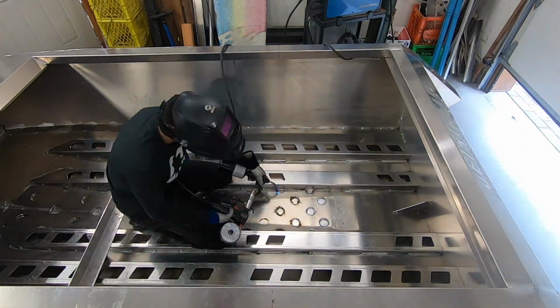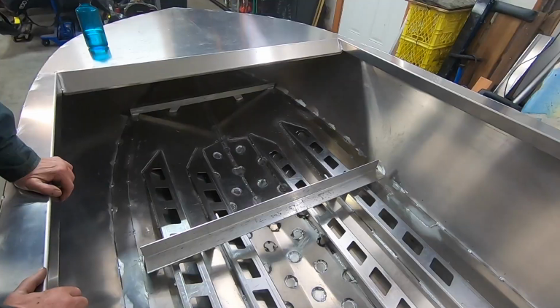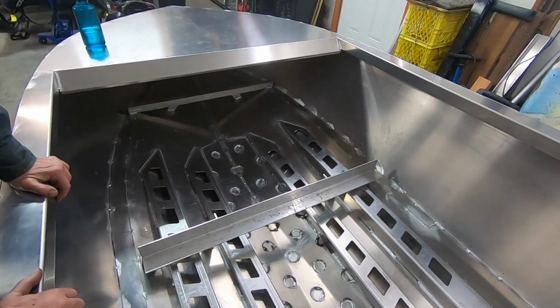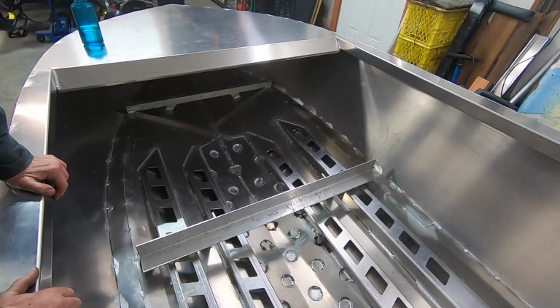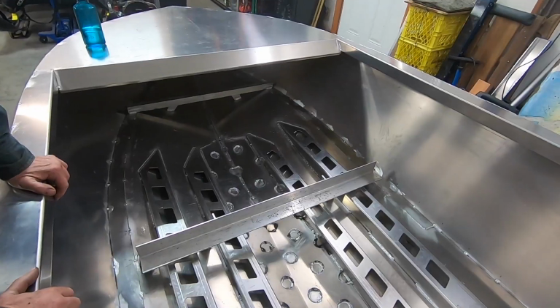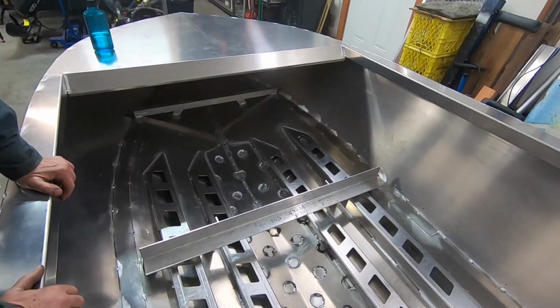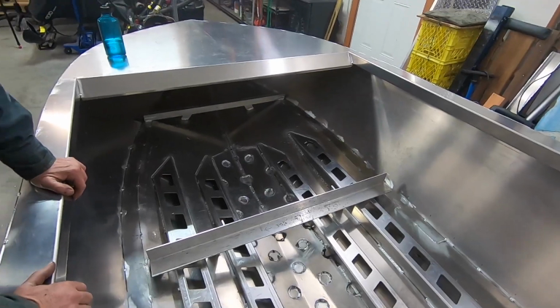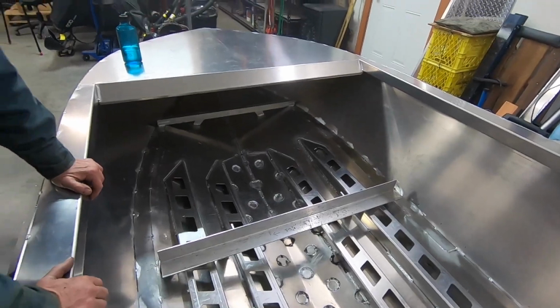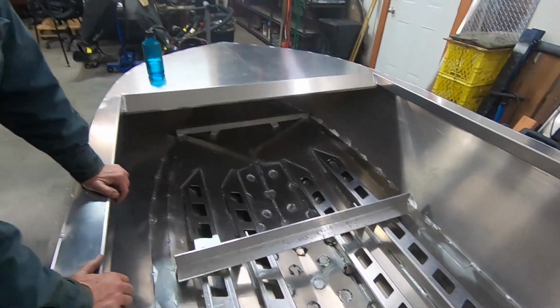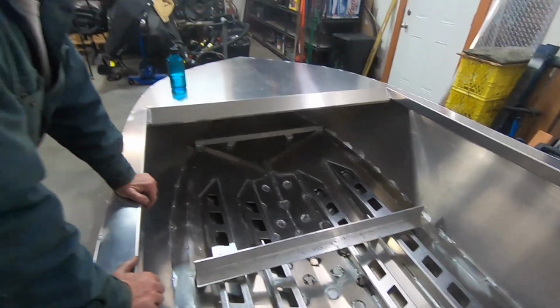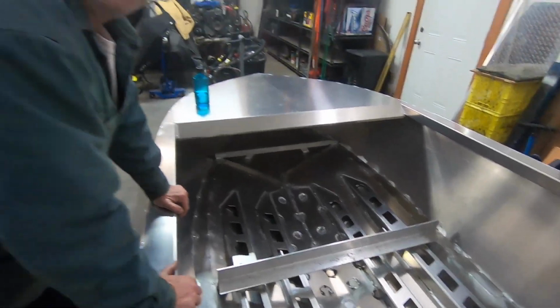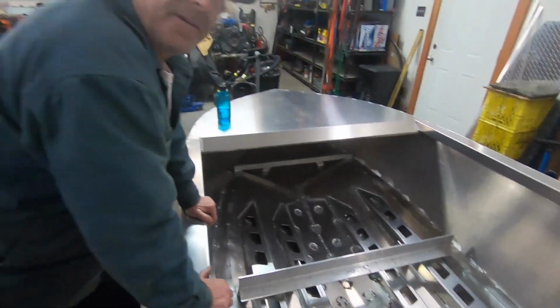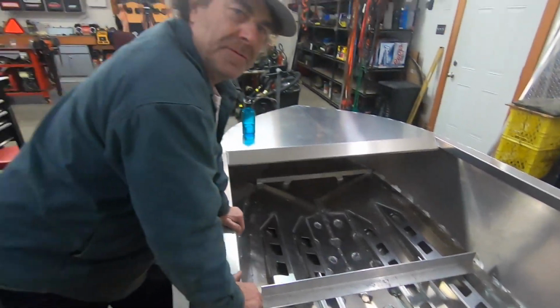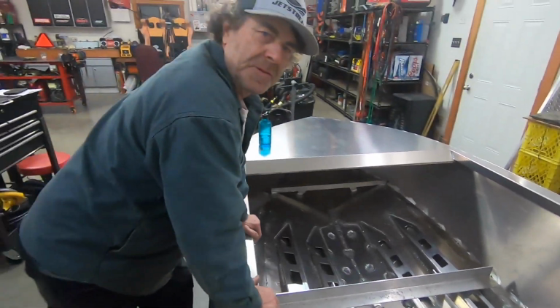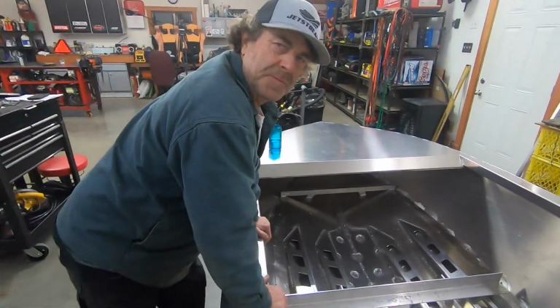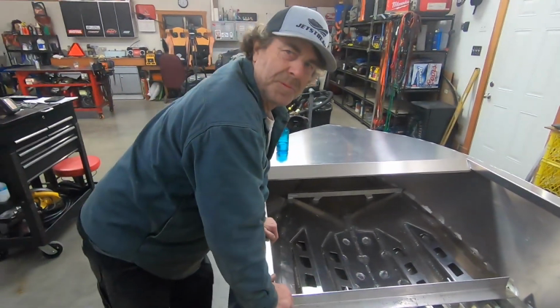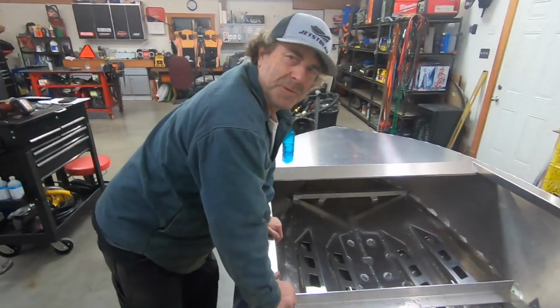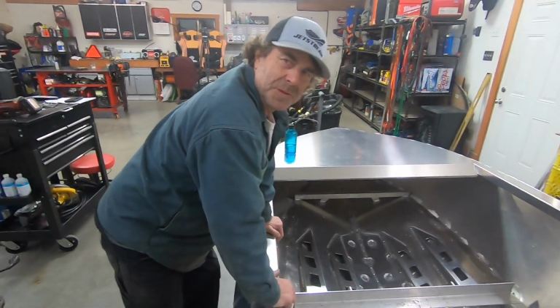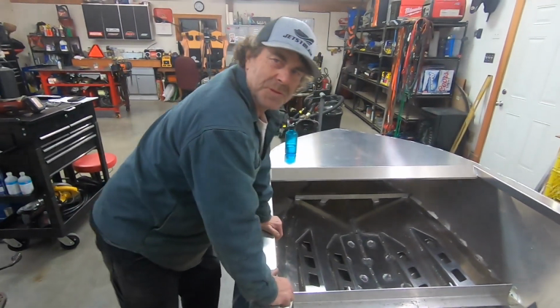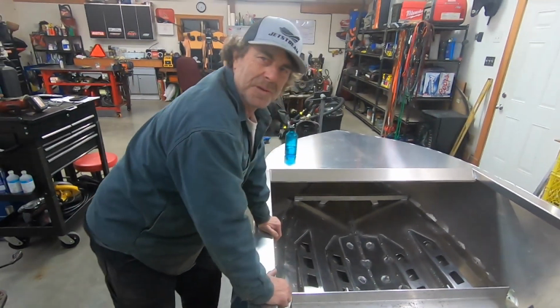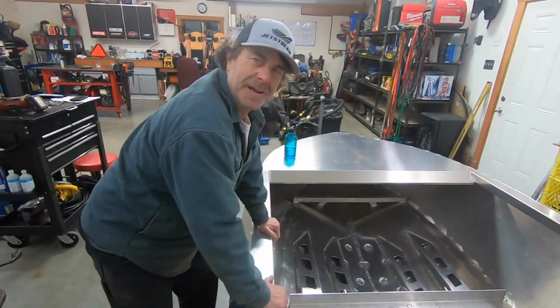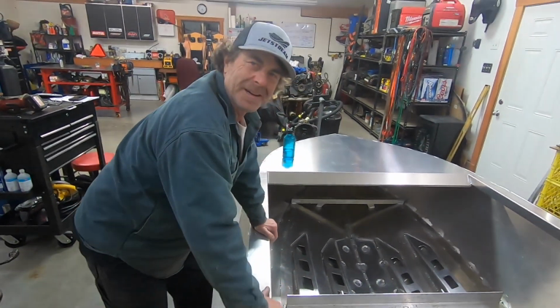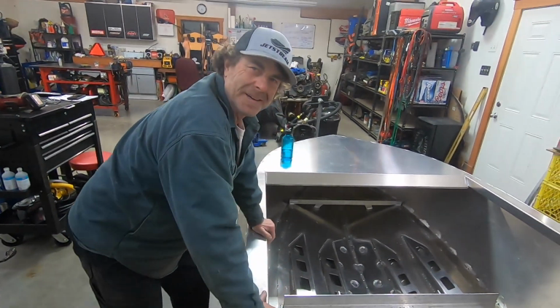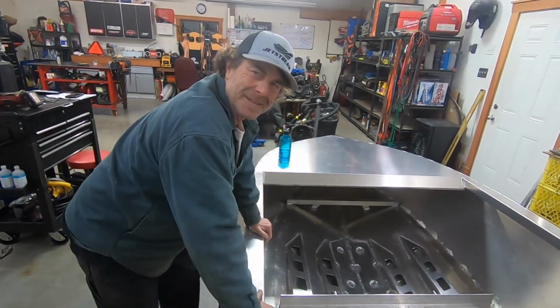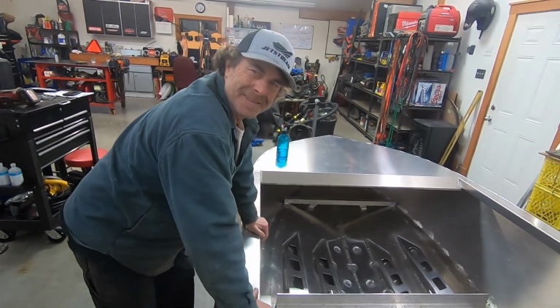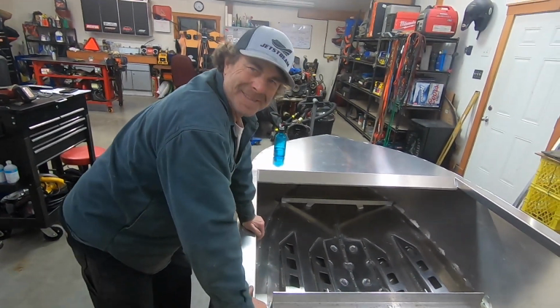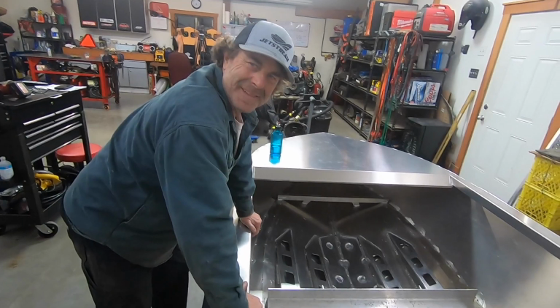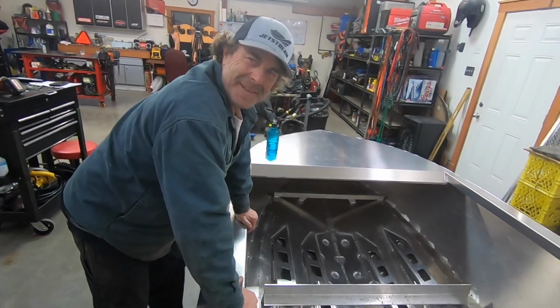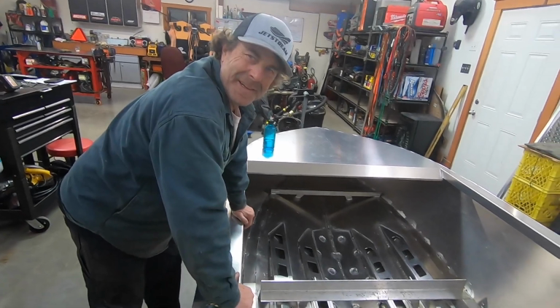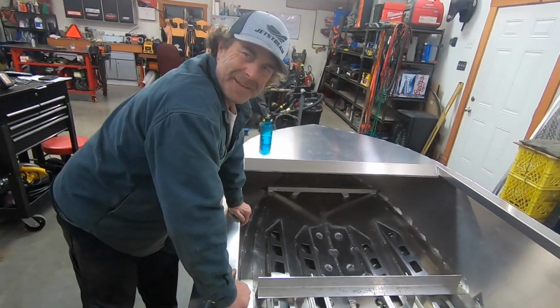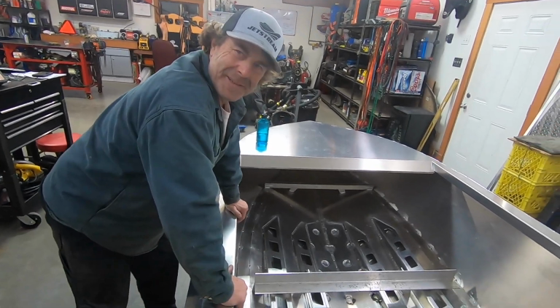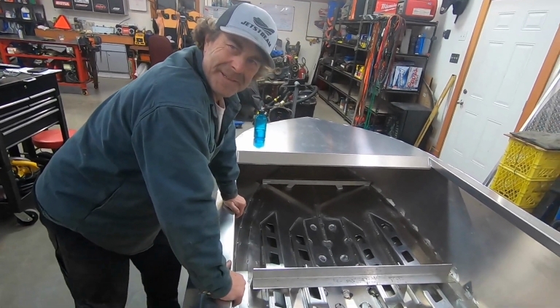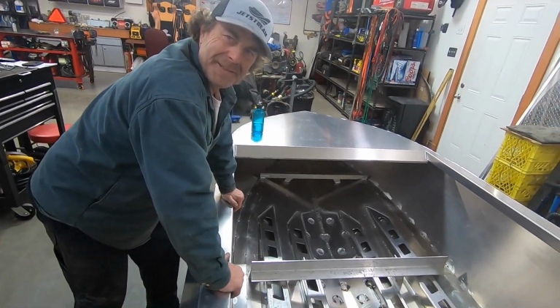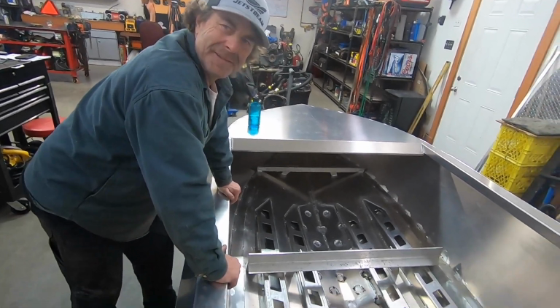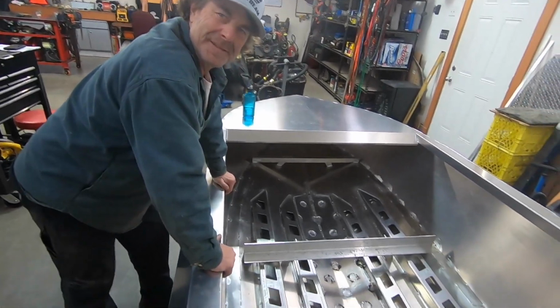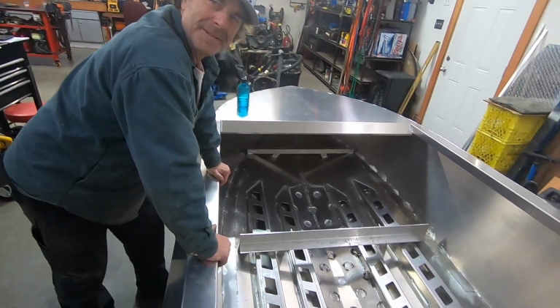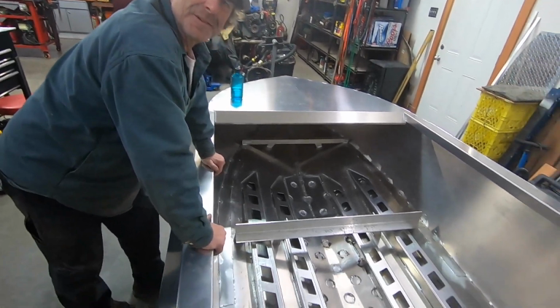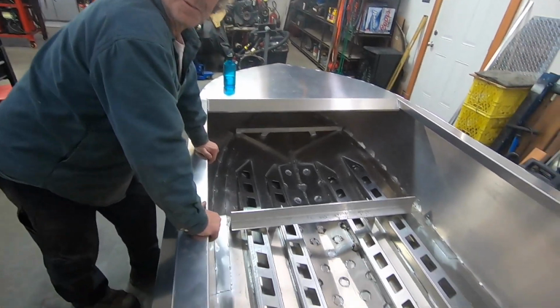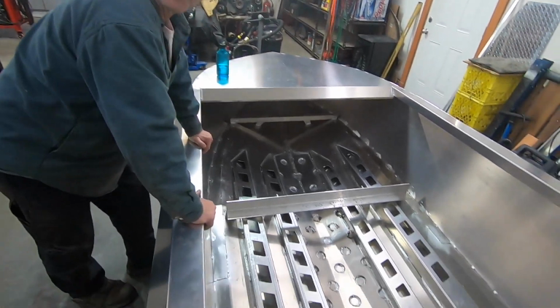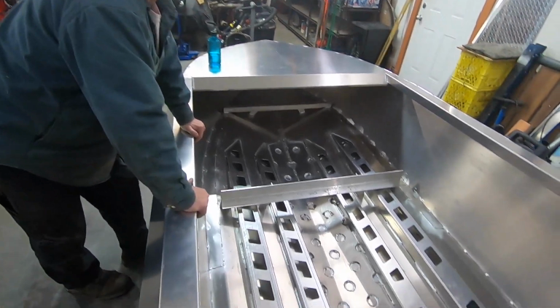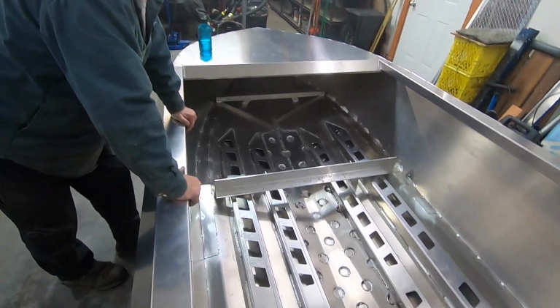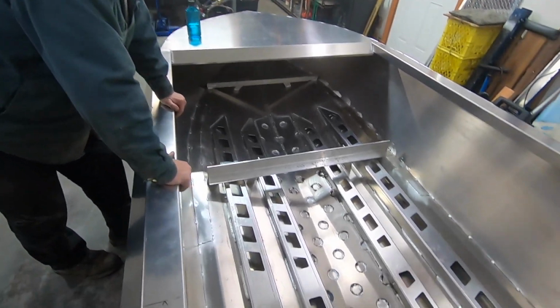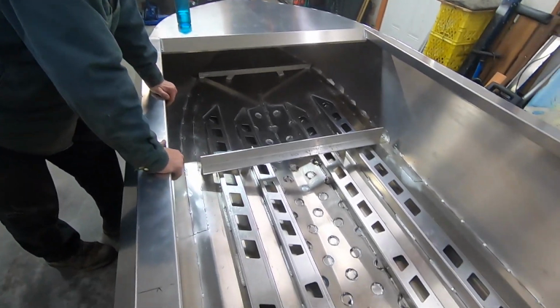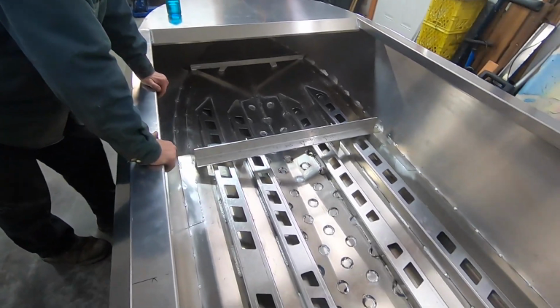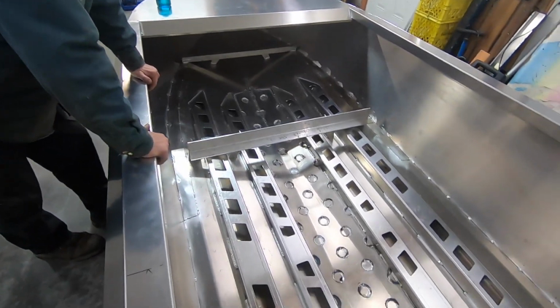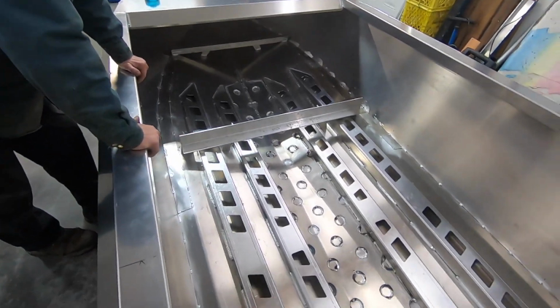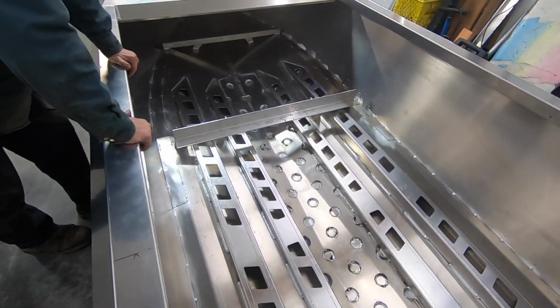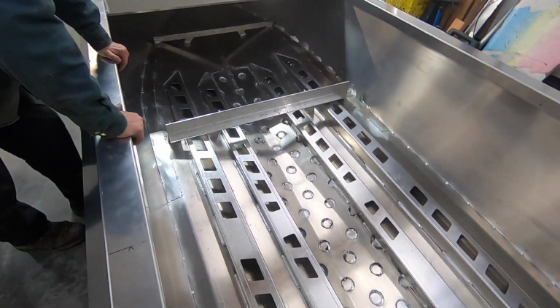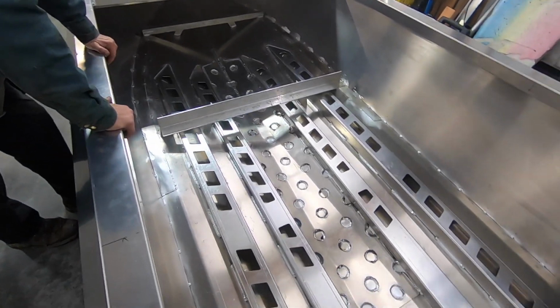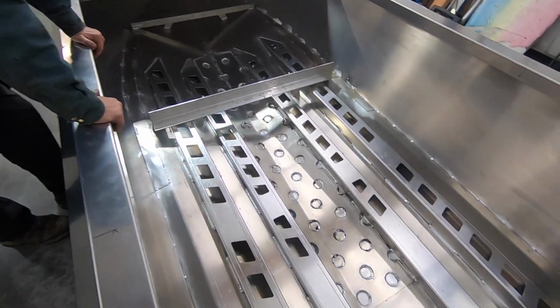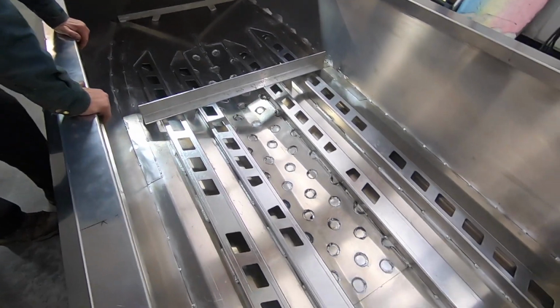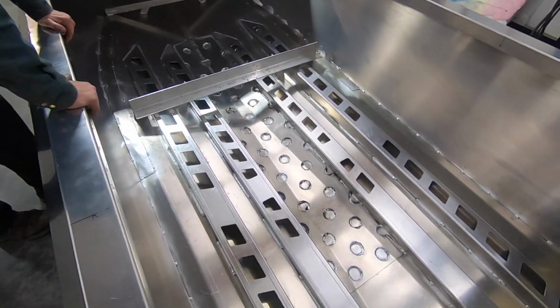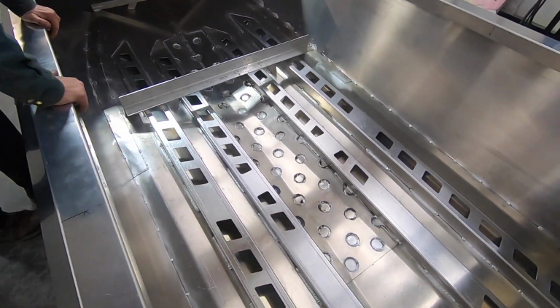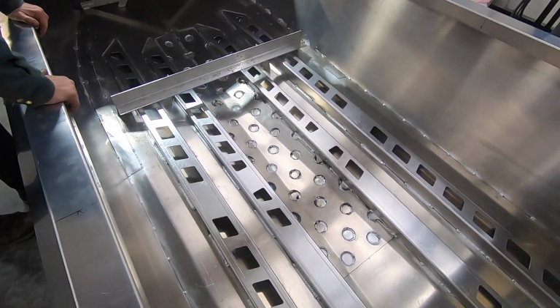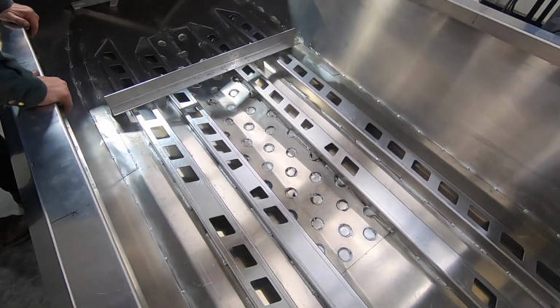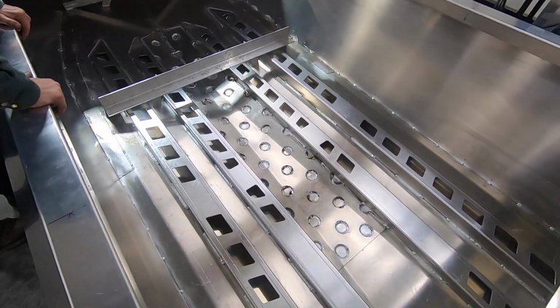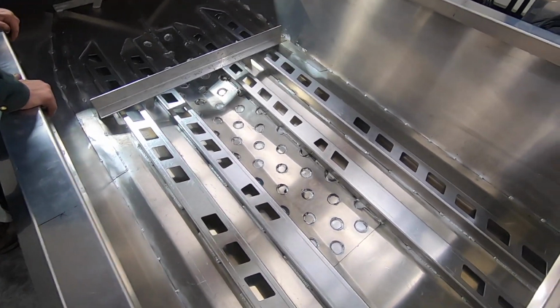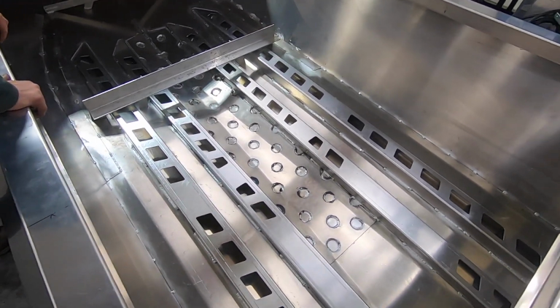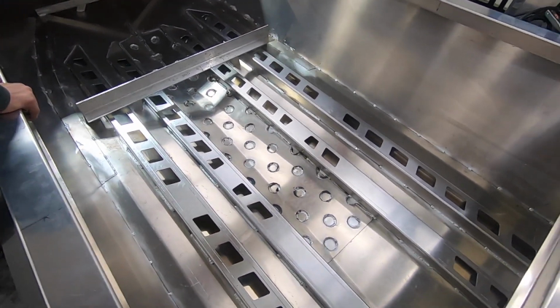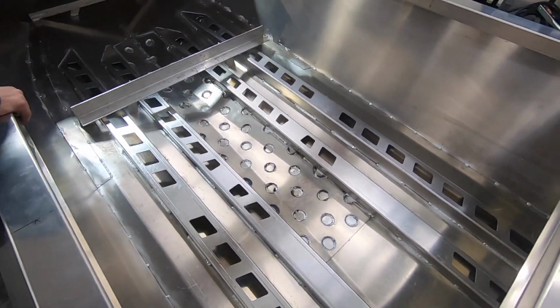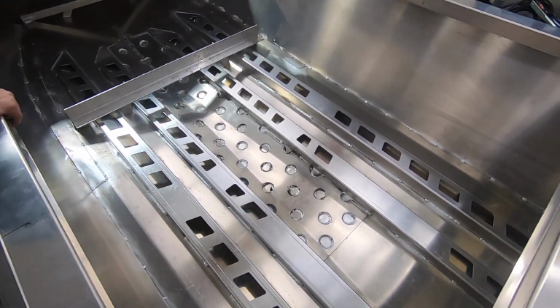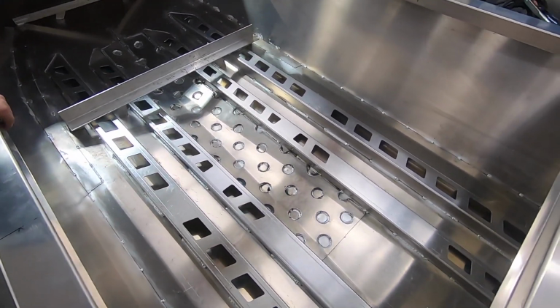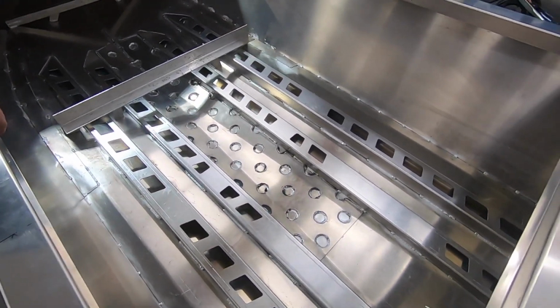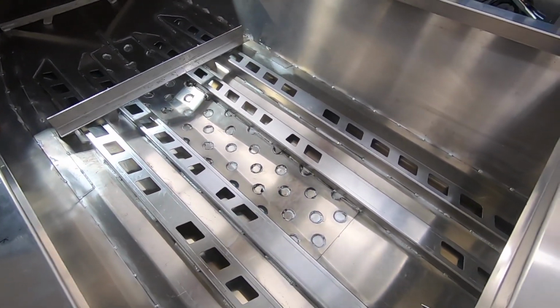We used about two and a half spools of wire today on the corduroy — yeah, that was a lot of welding.